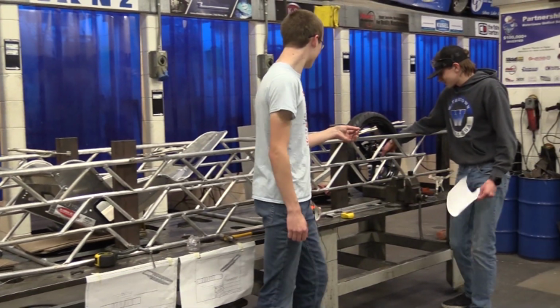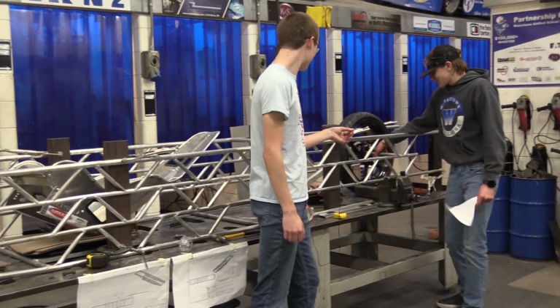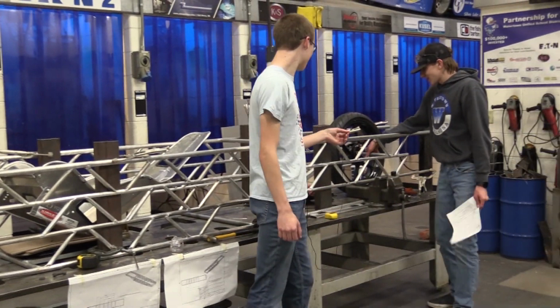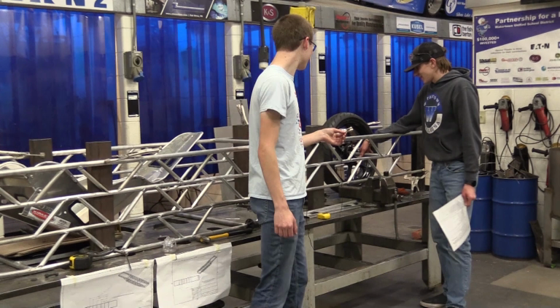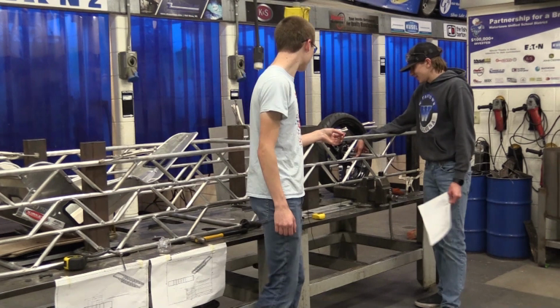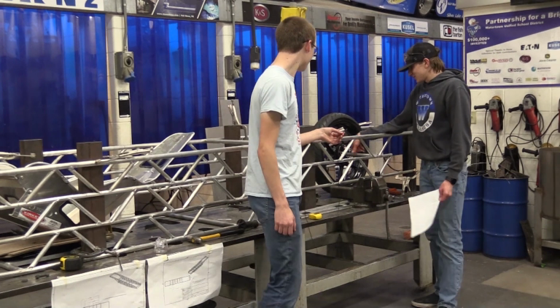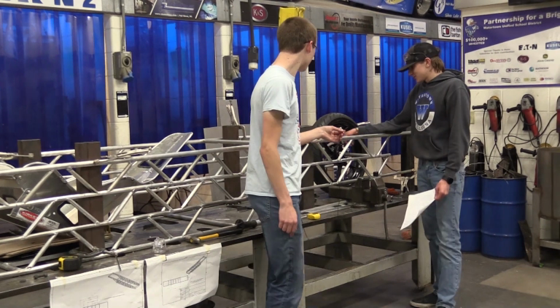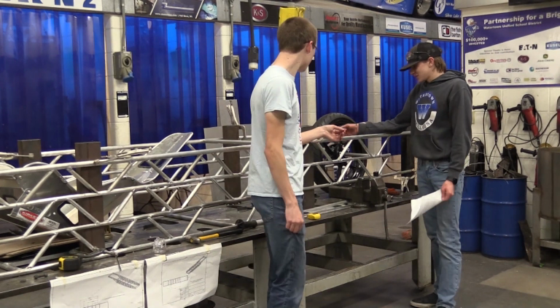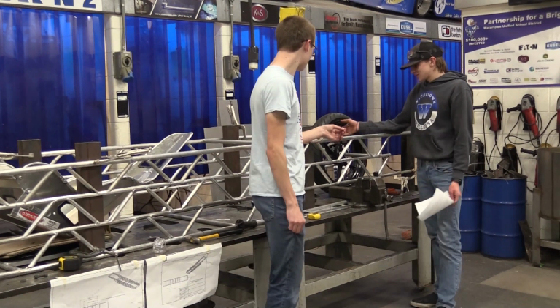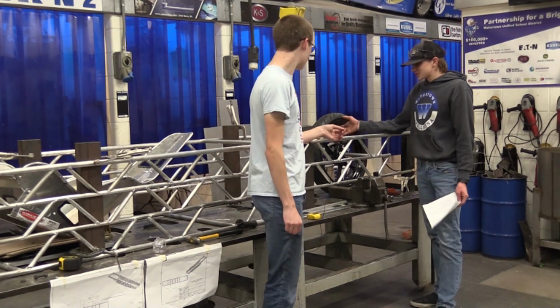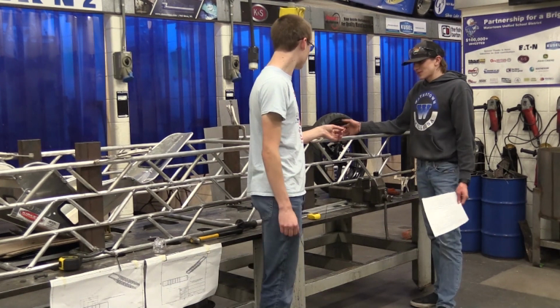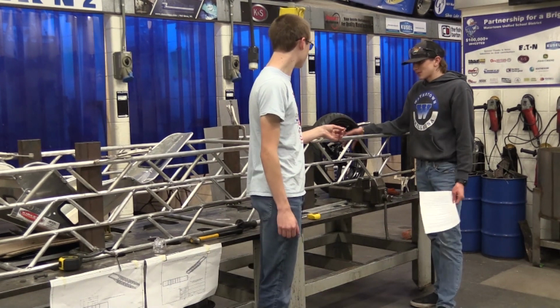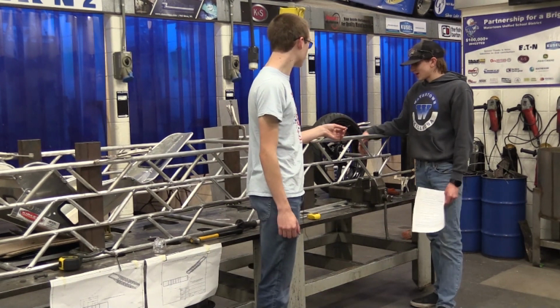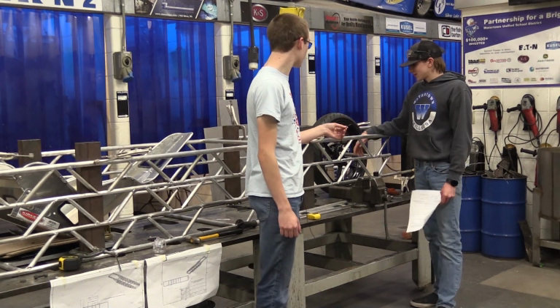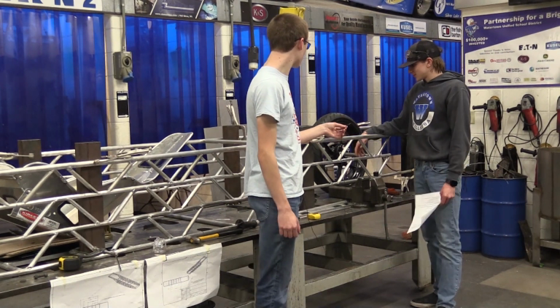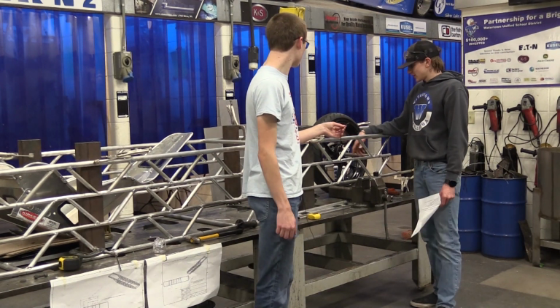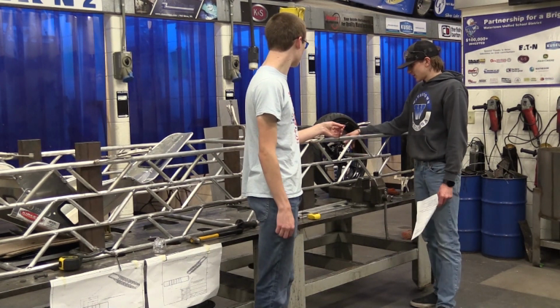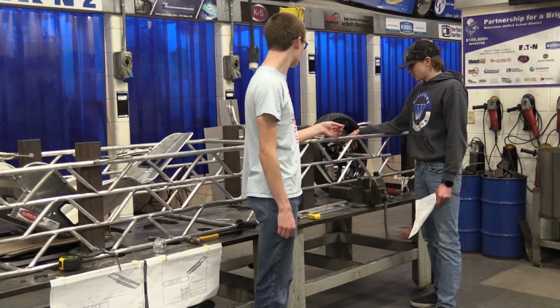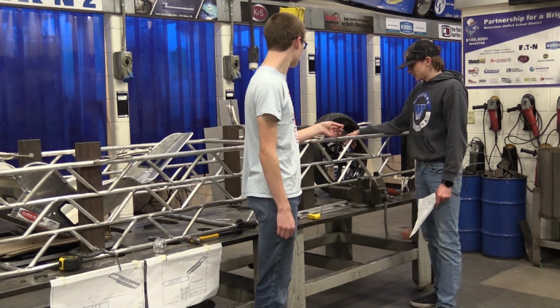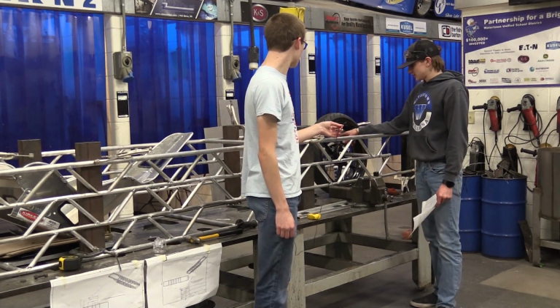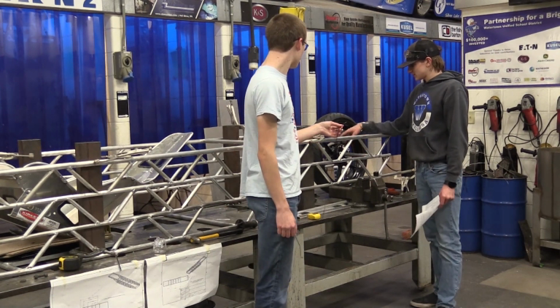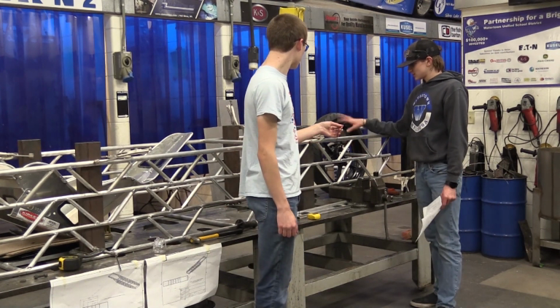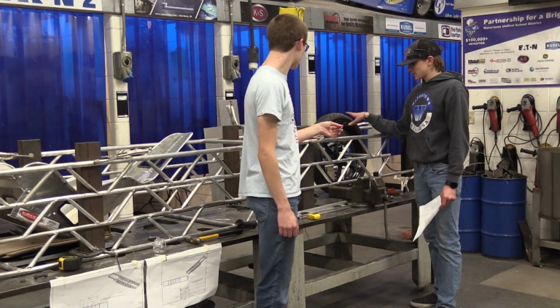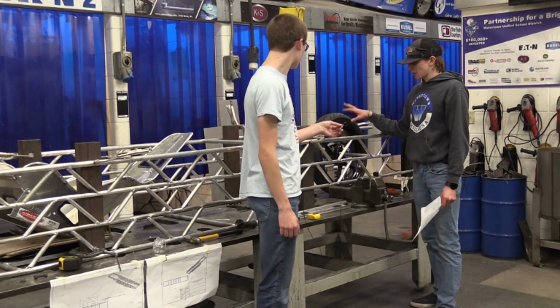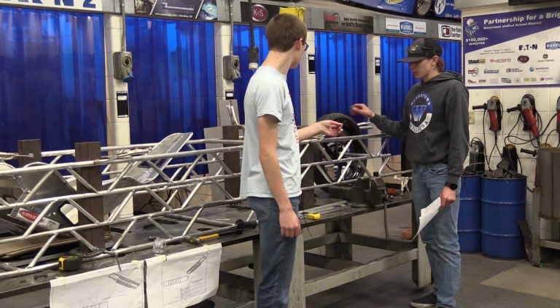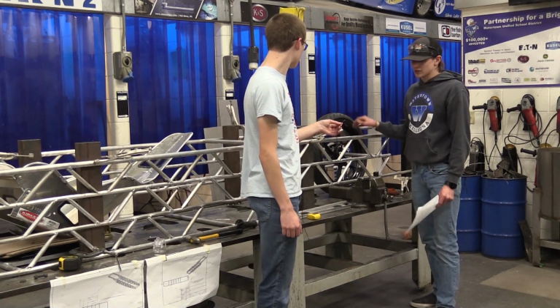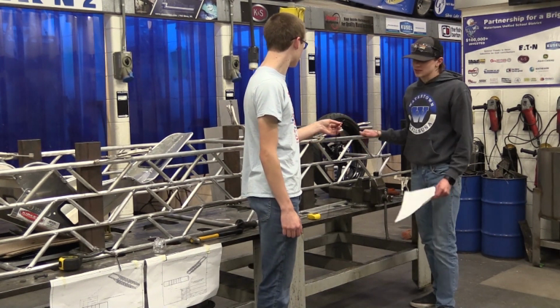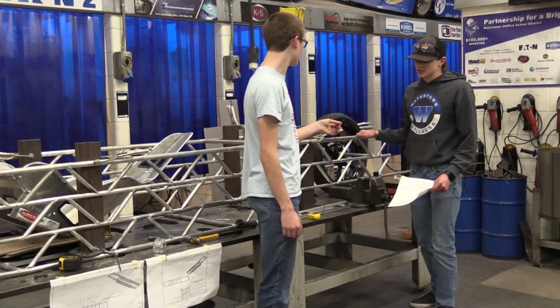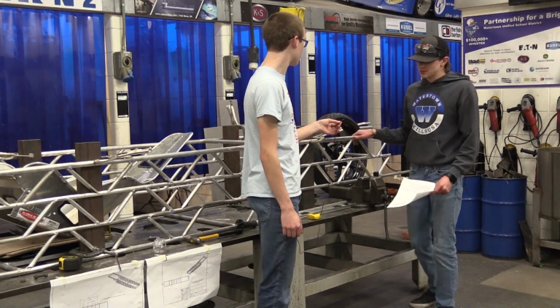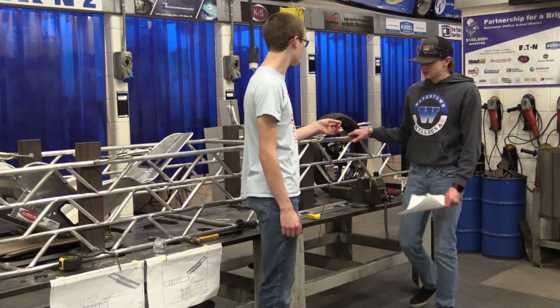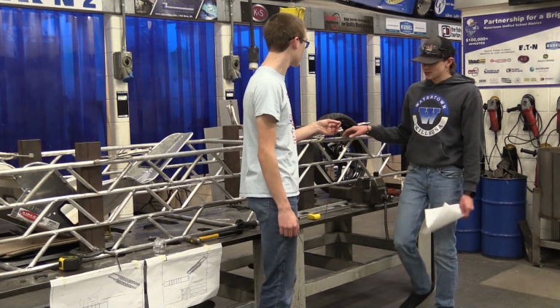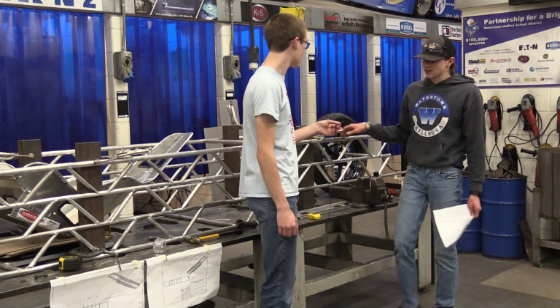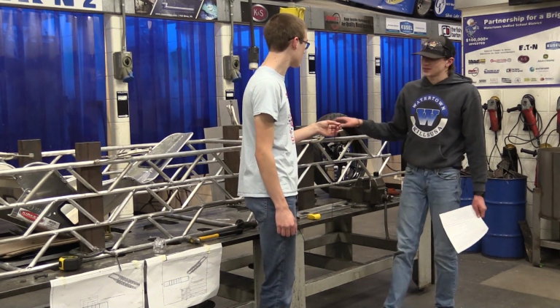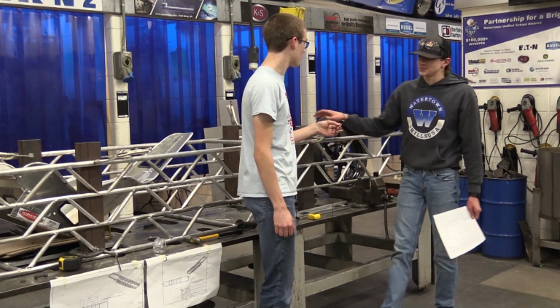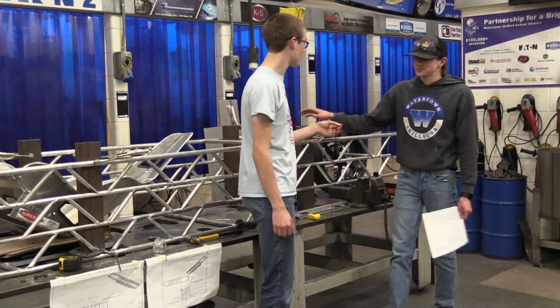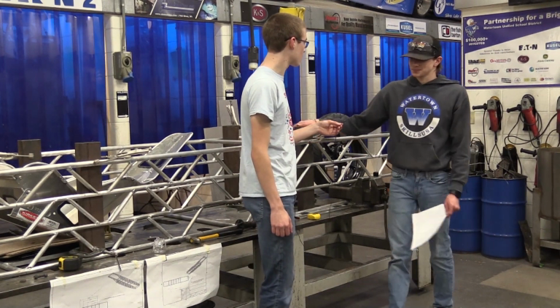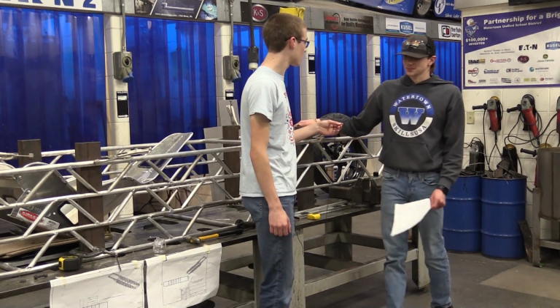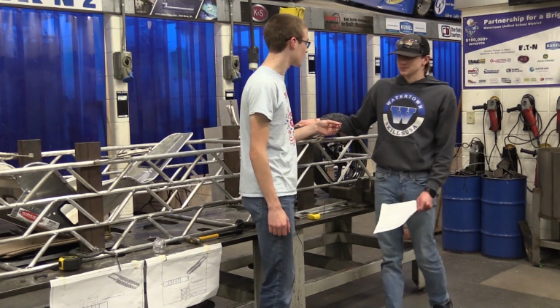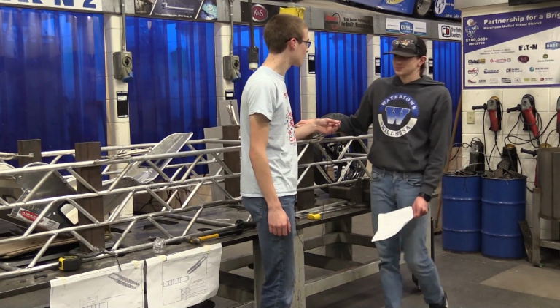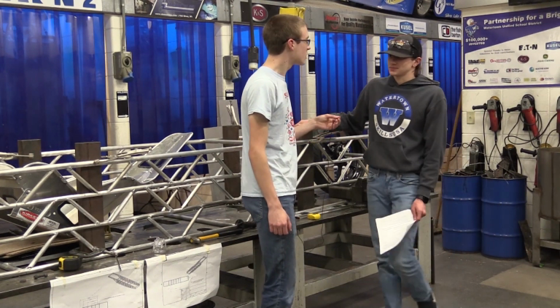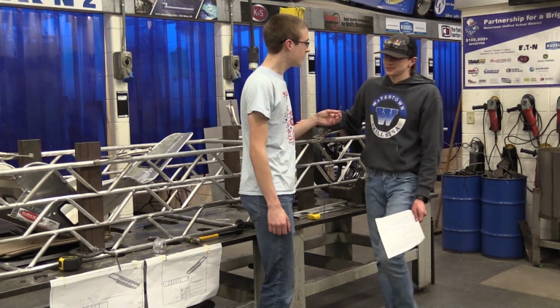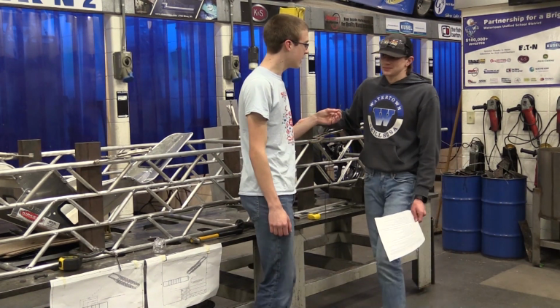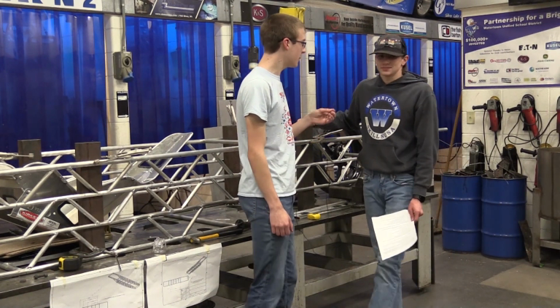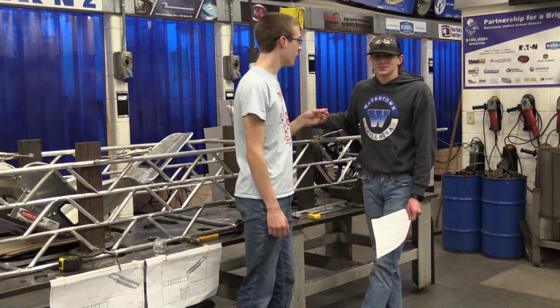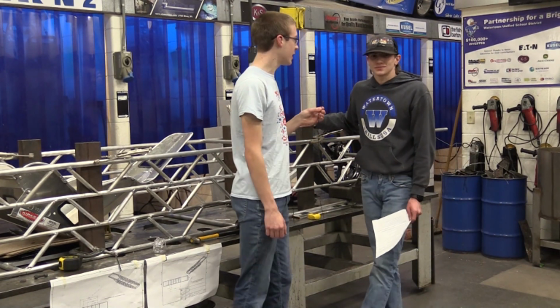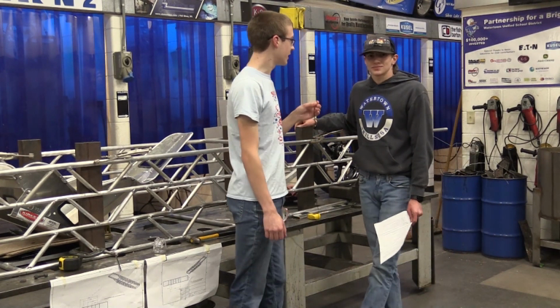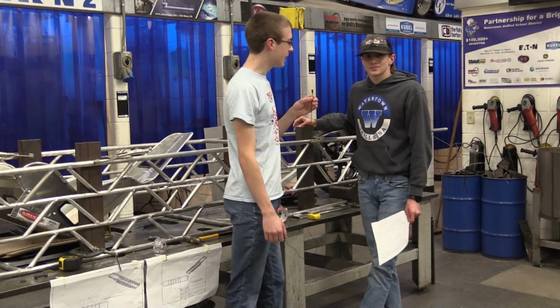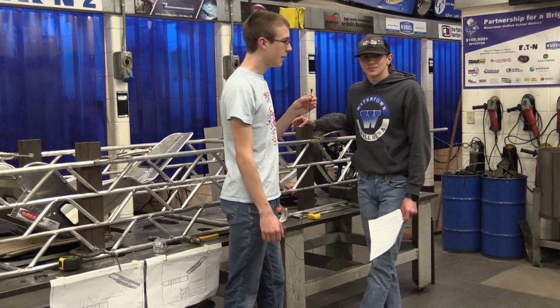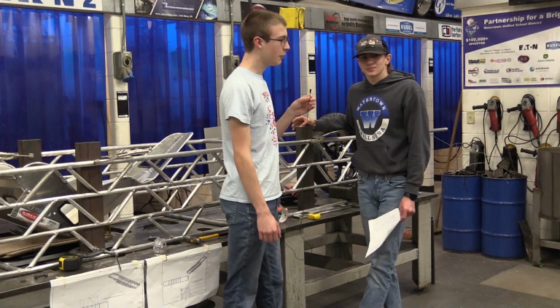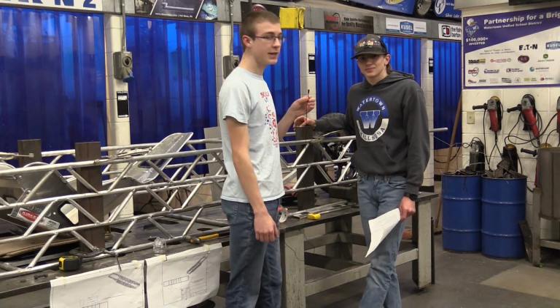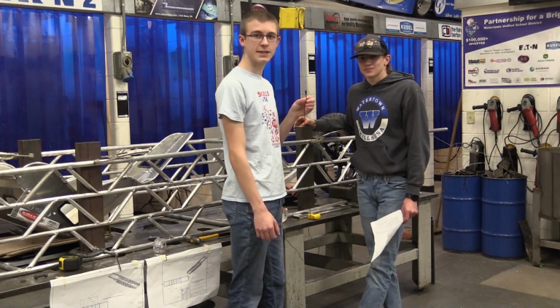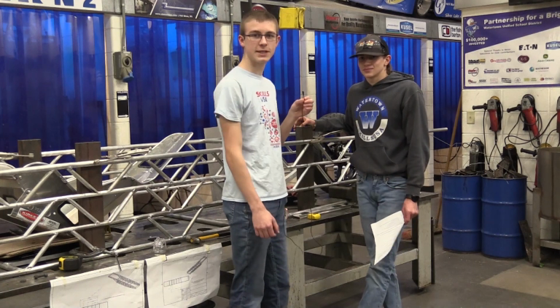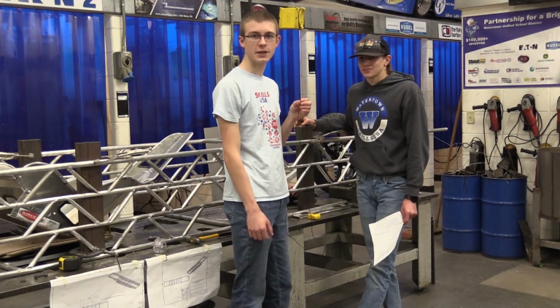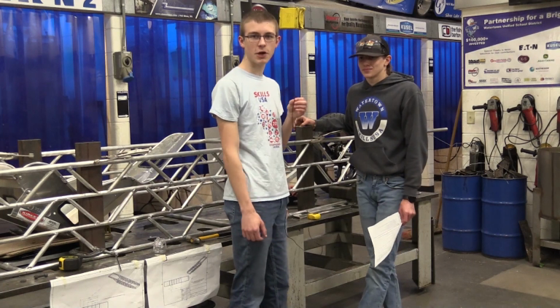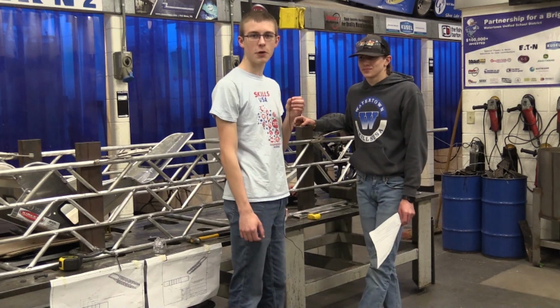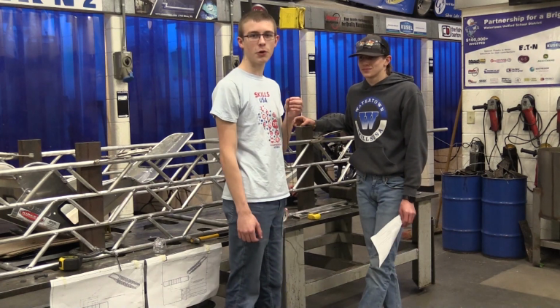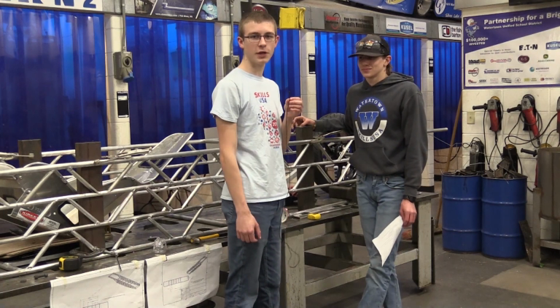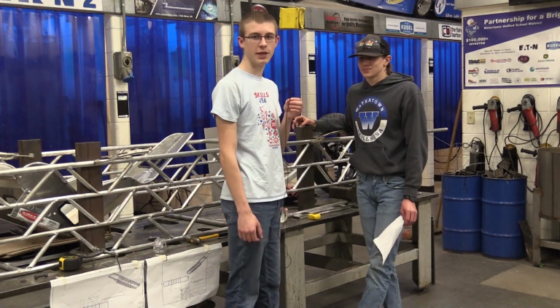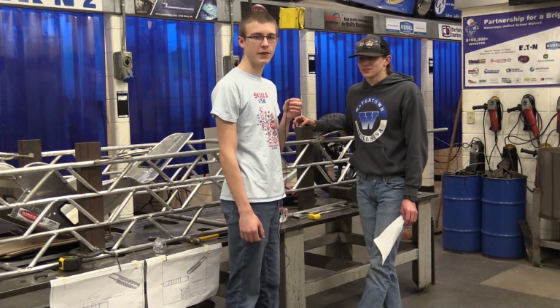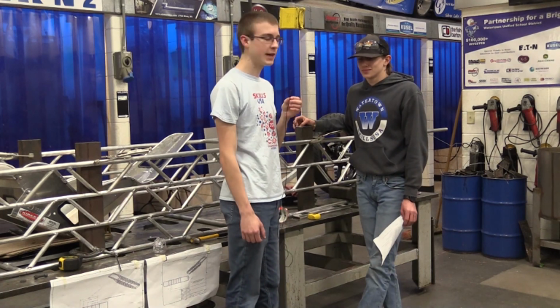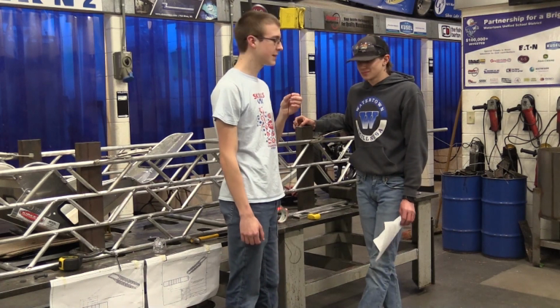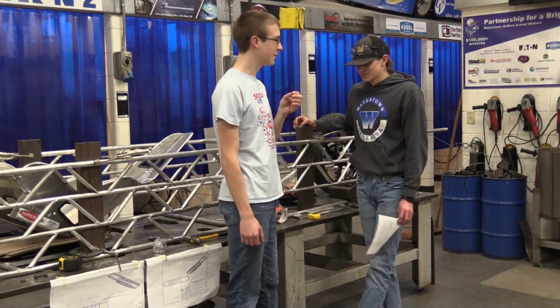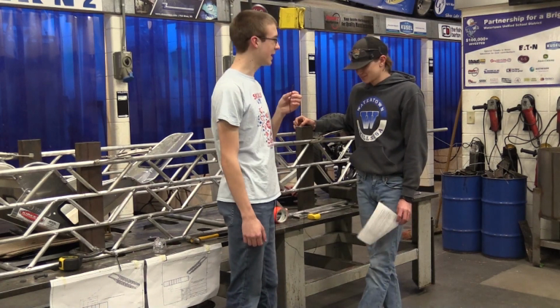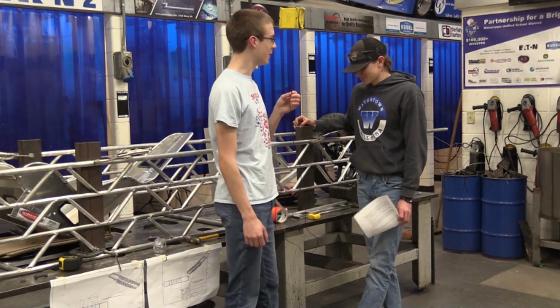We just have a mock-up right now, but this is about where it's going to be in the car. Thank you, Brayden. Can't wait to see the car rolling in the next video.